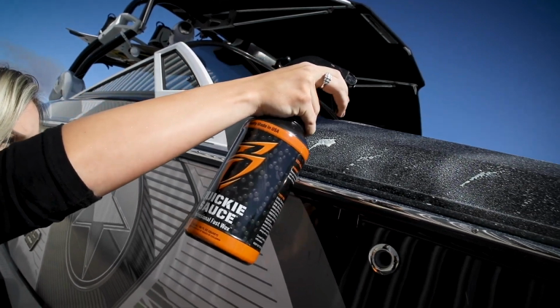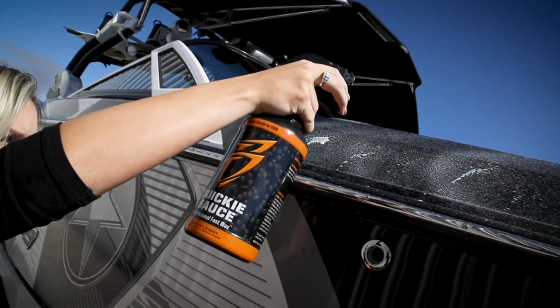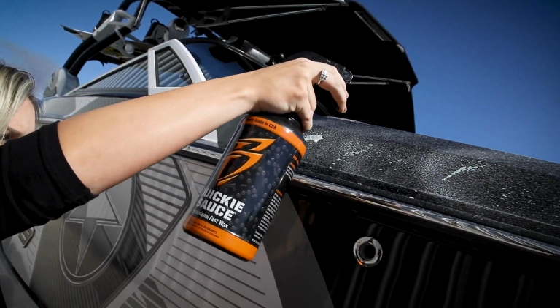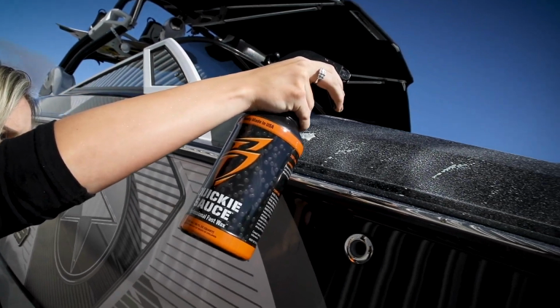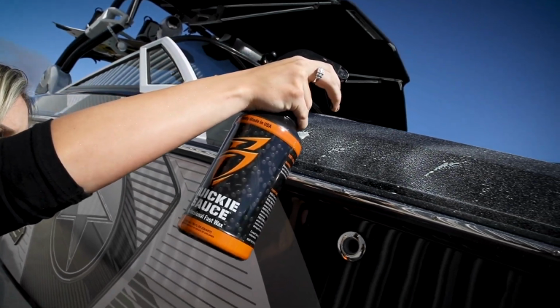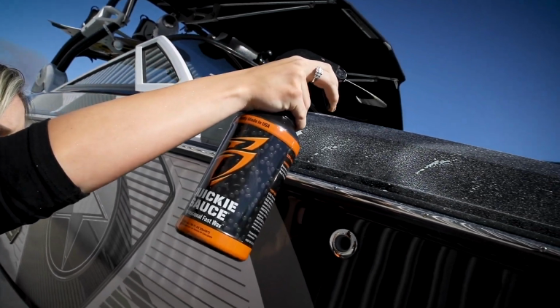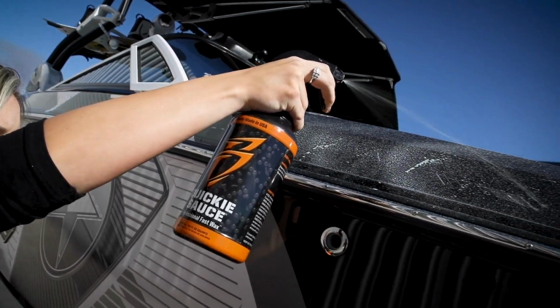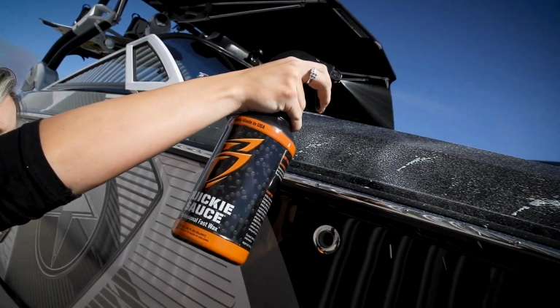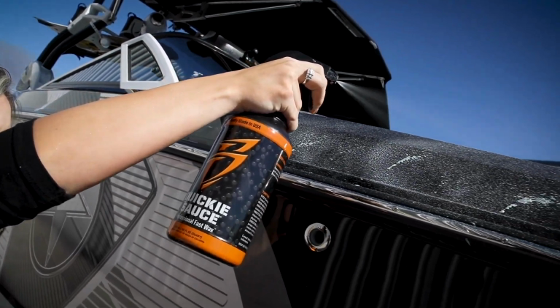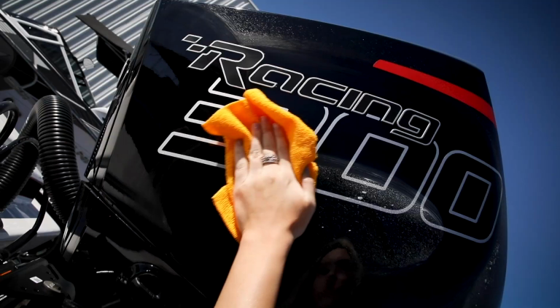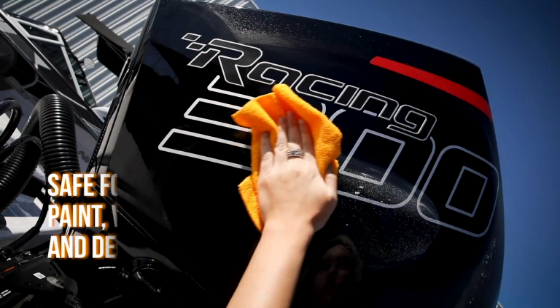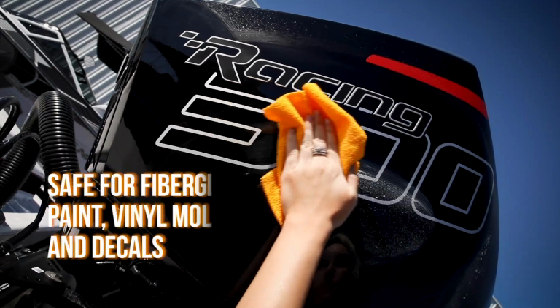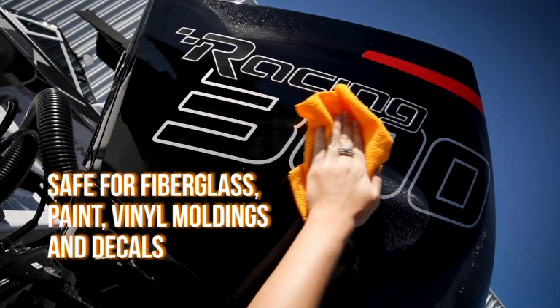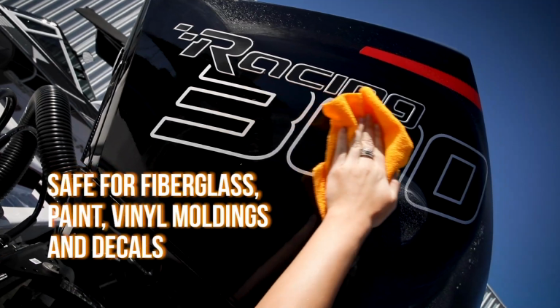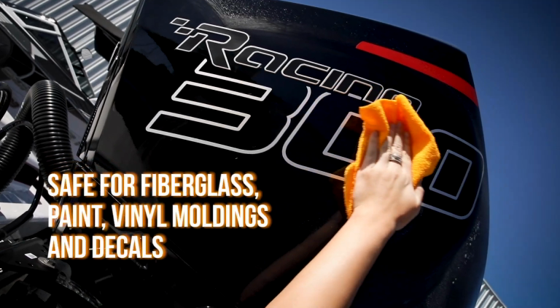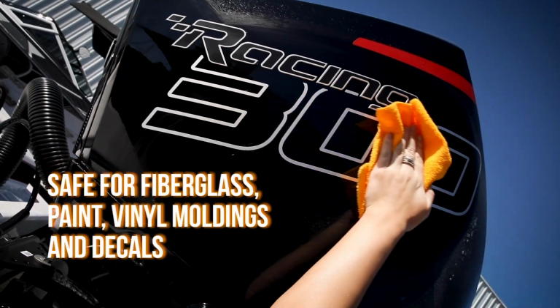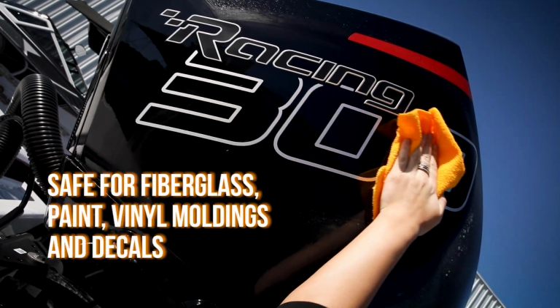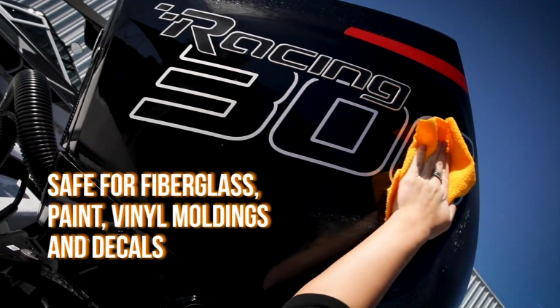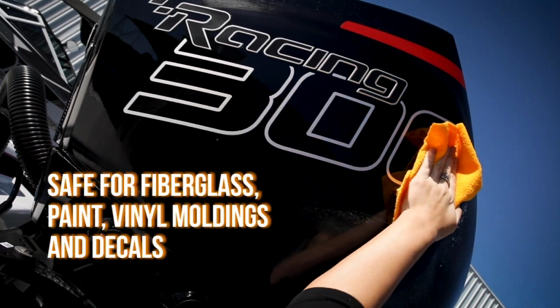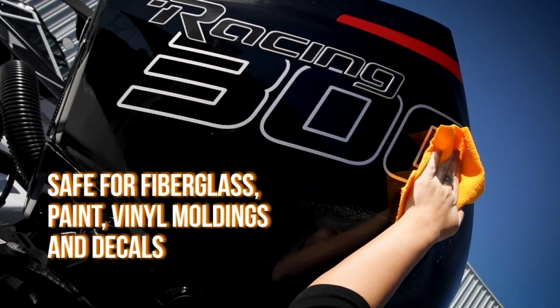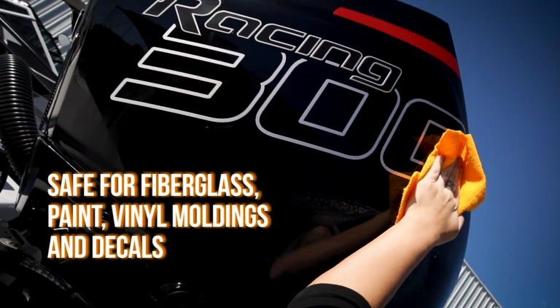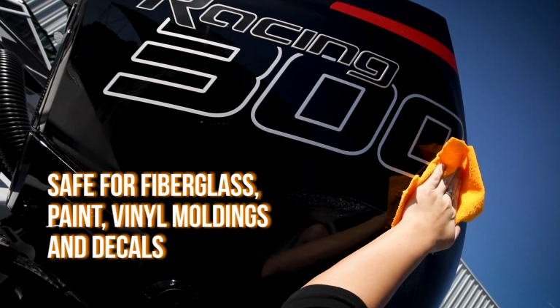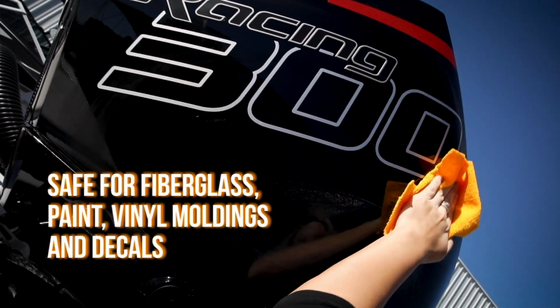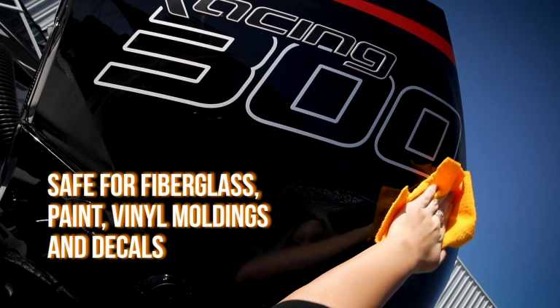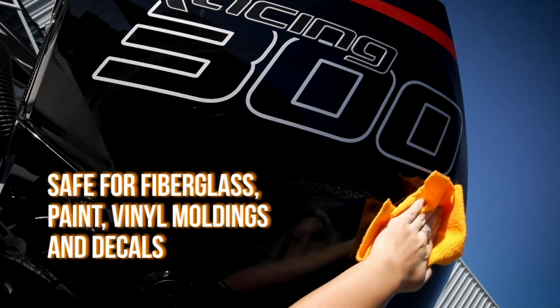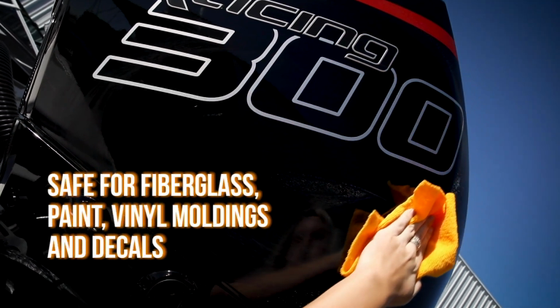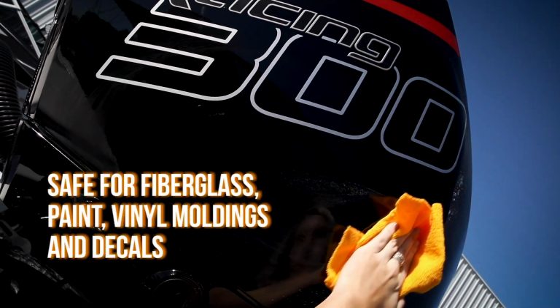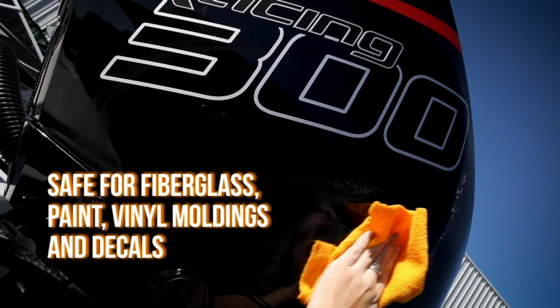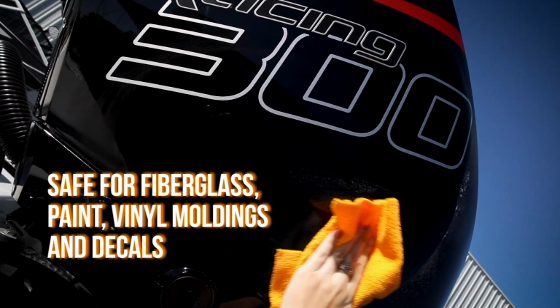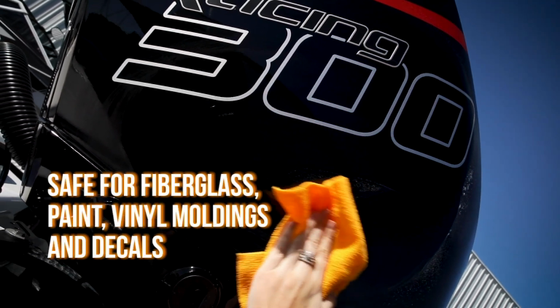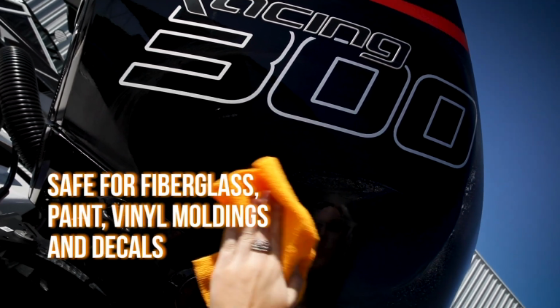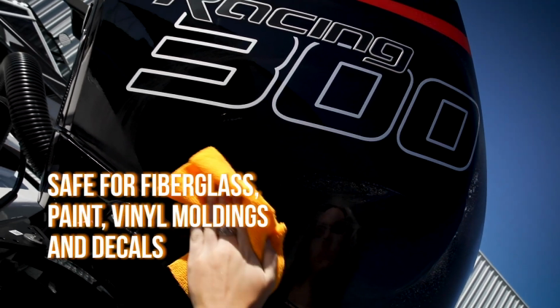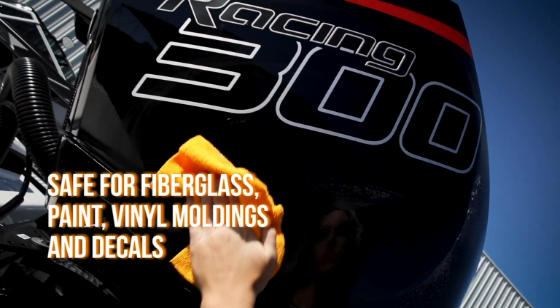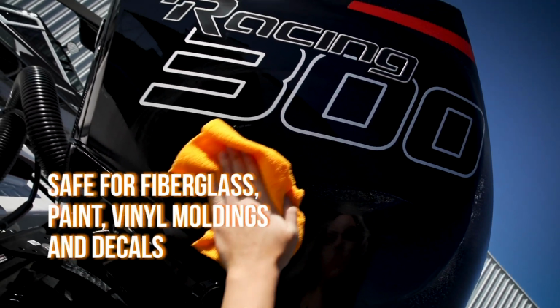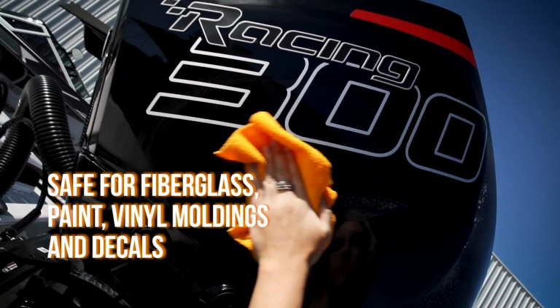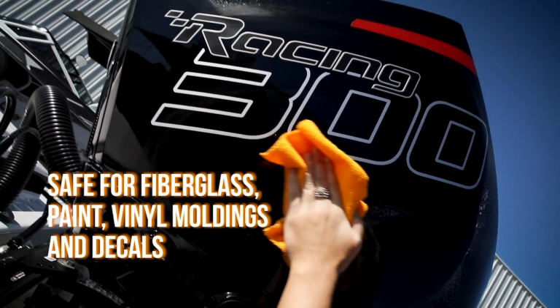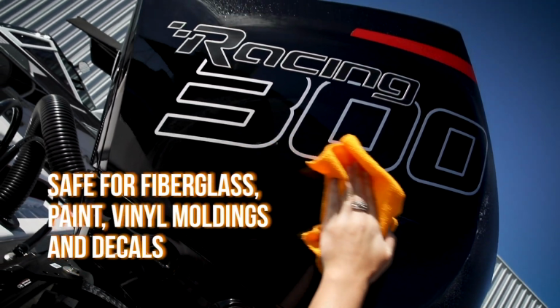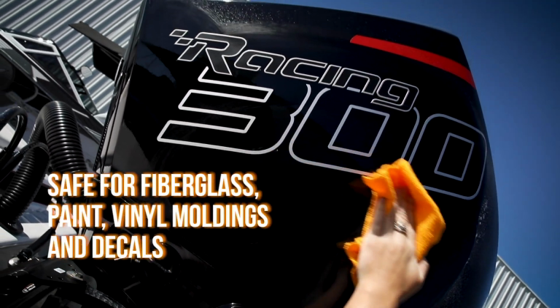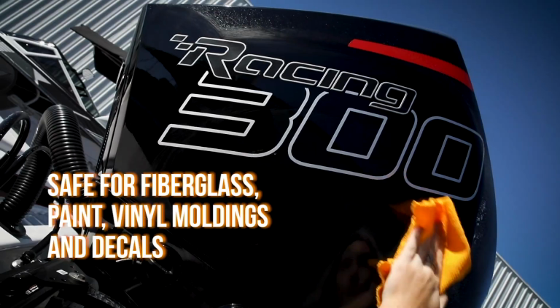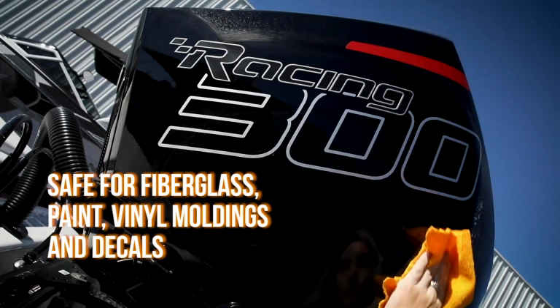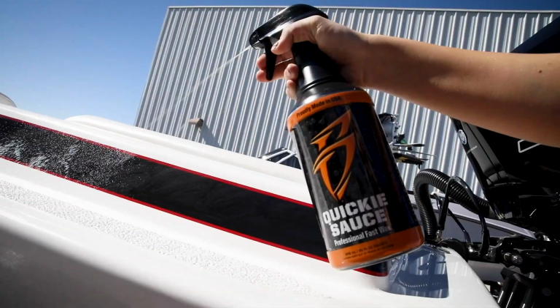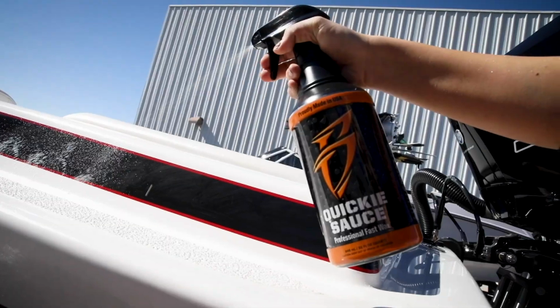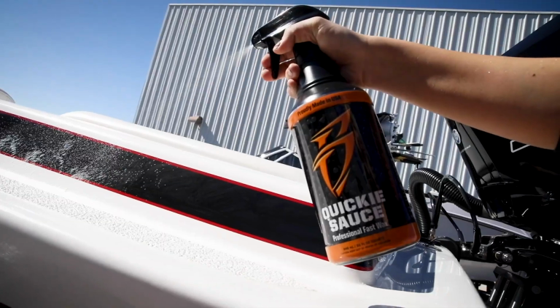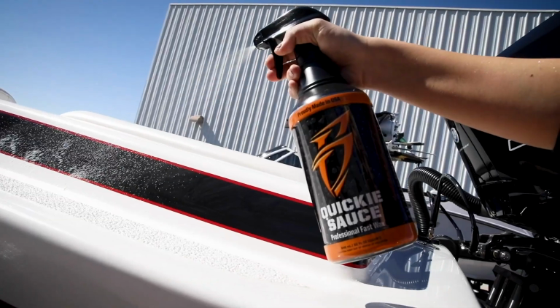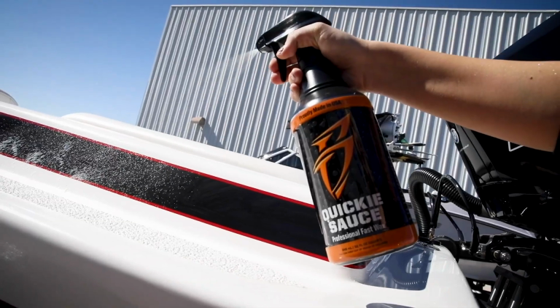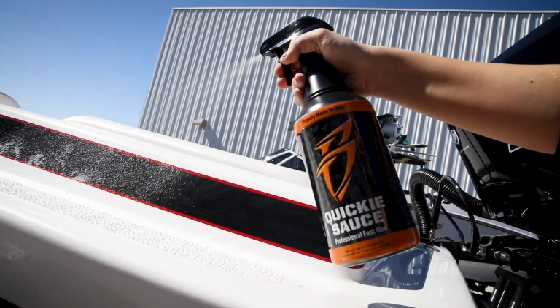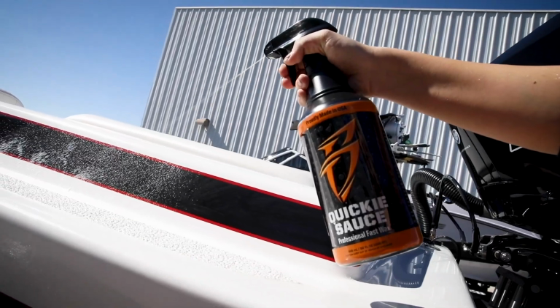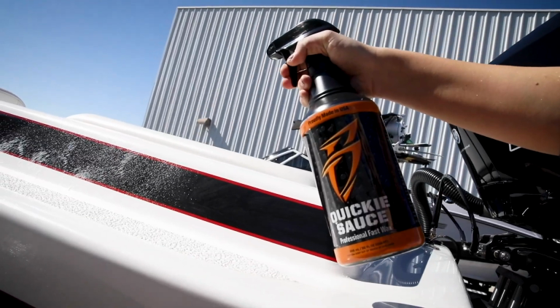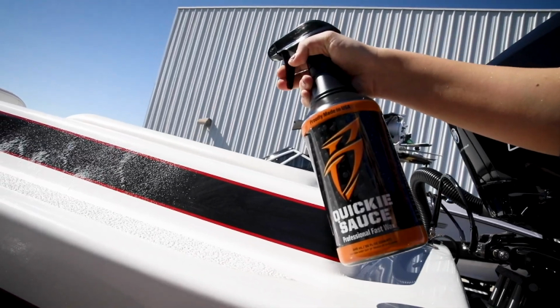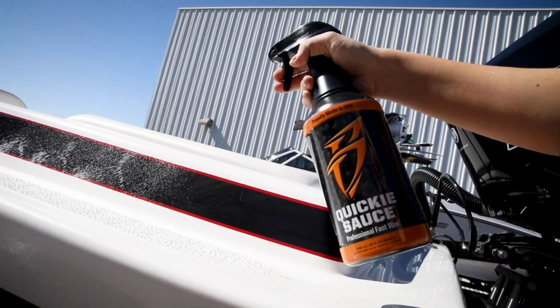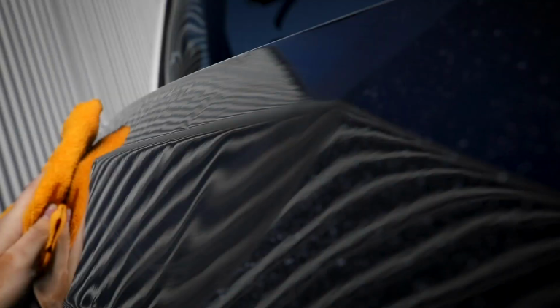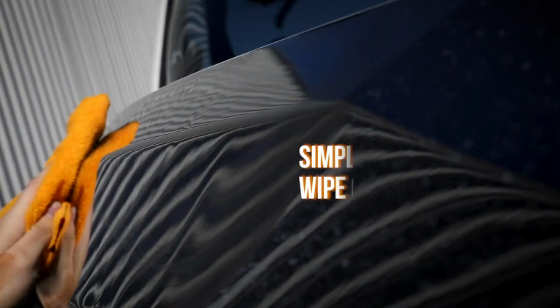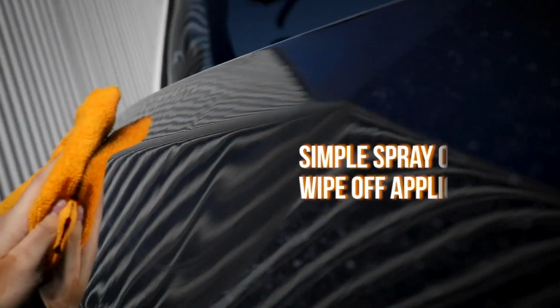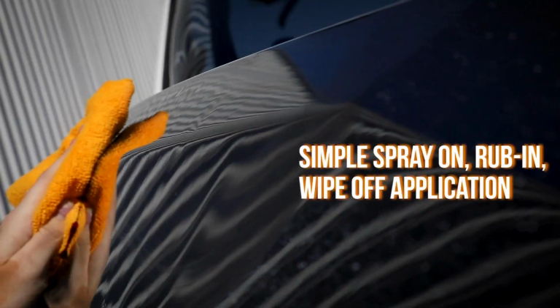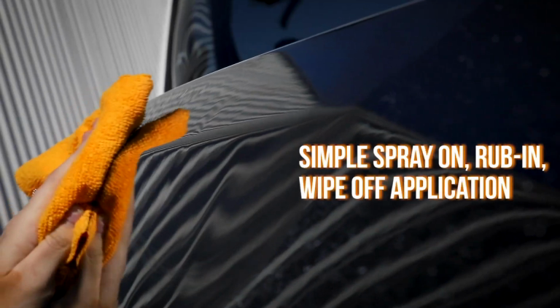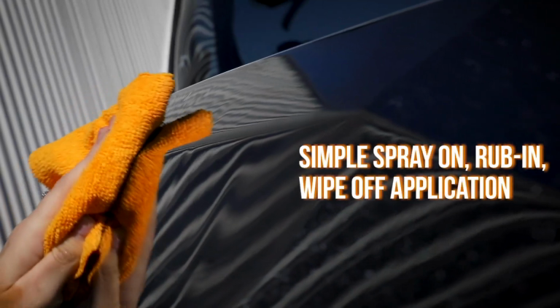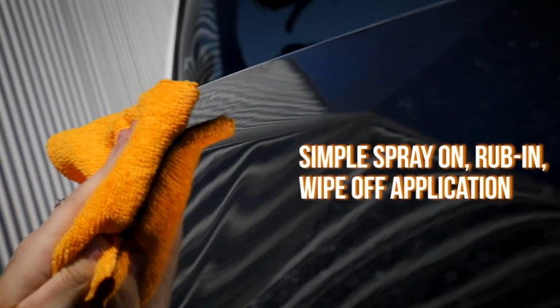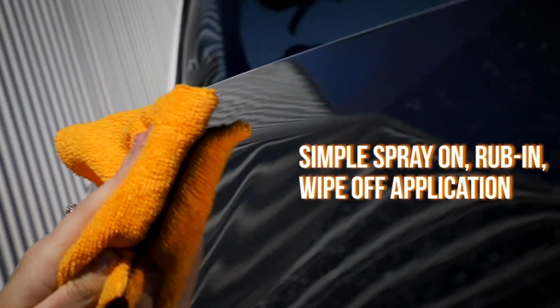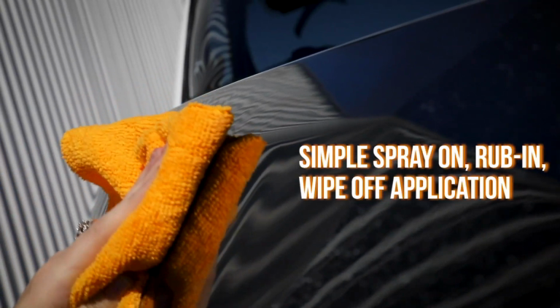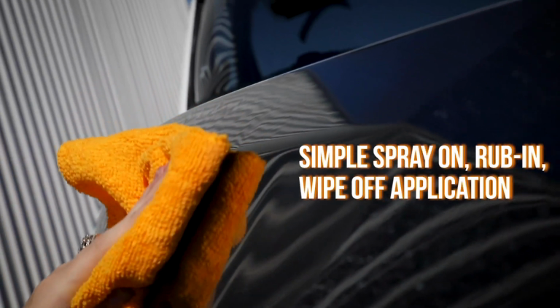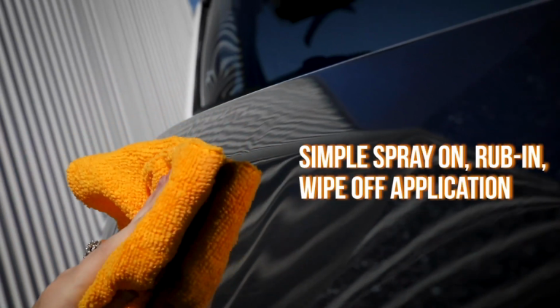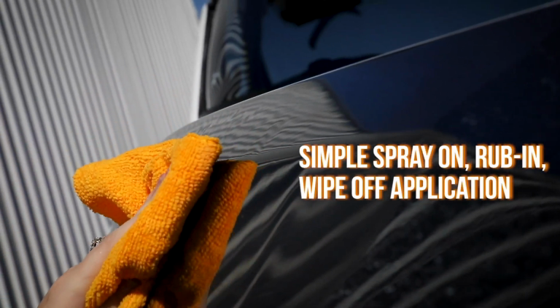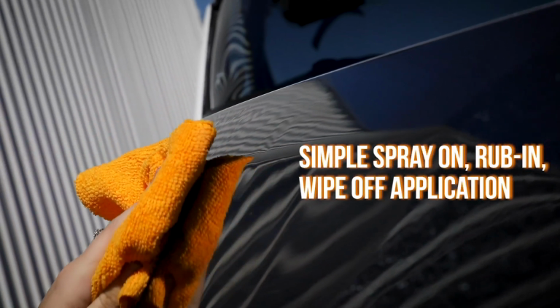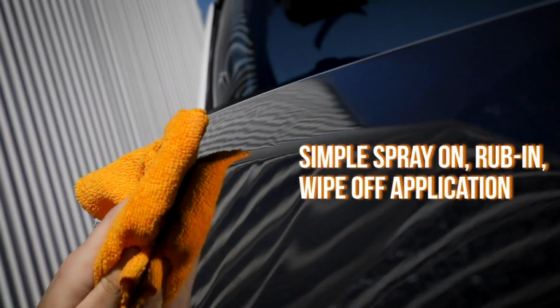Perfect for fiberglass, painted surfaces, vinyl moldings, and decals. Simply spray on, rub in, and wipe off.